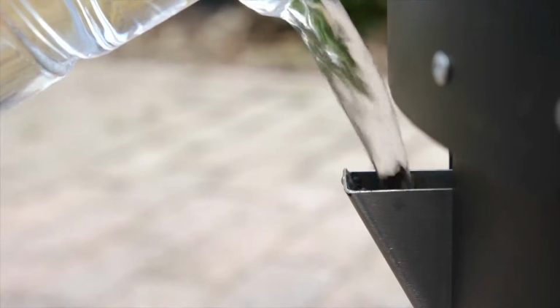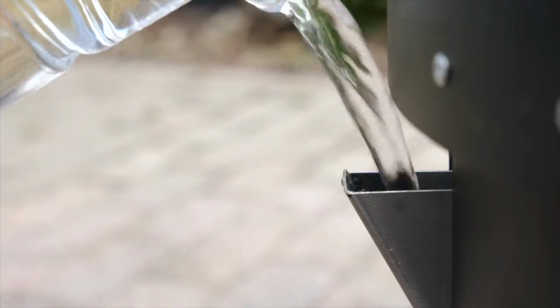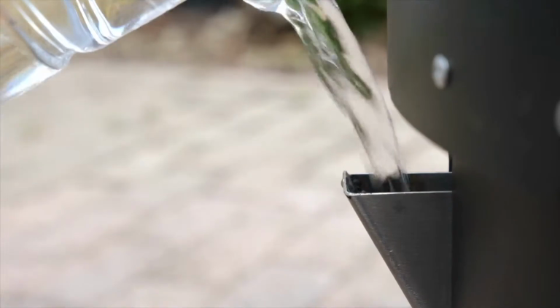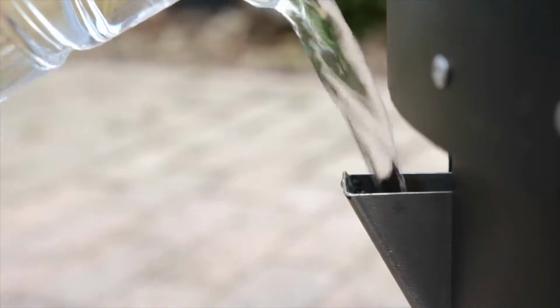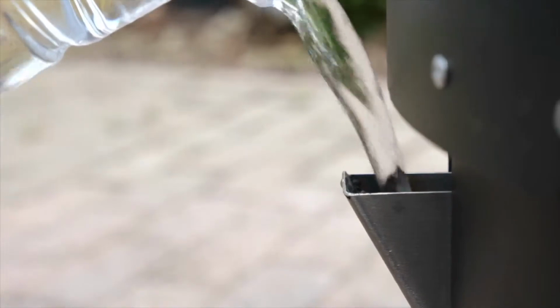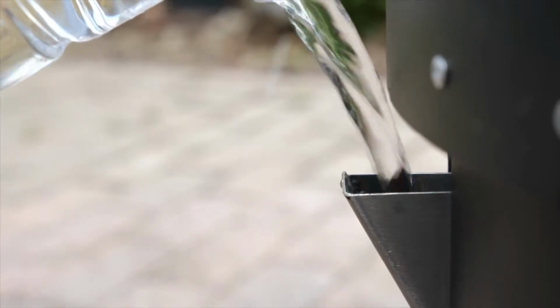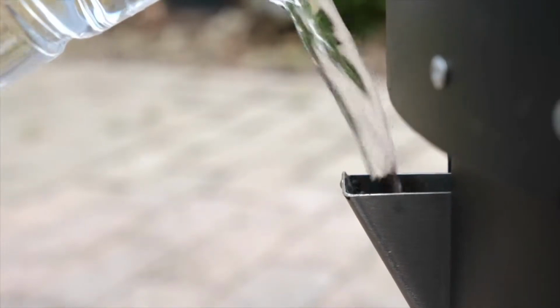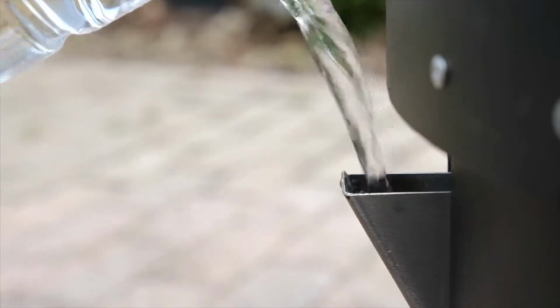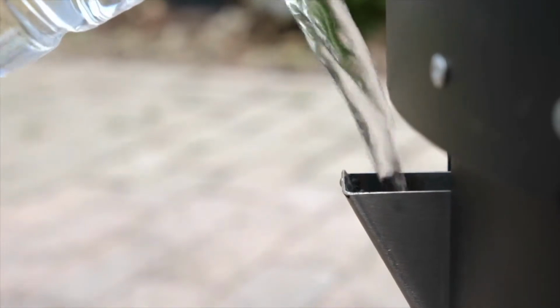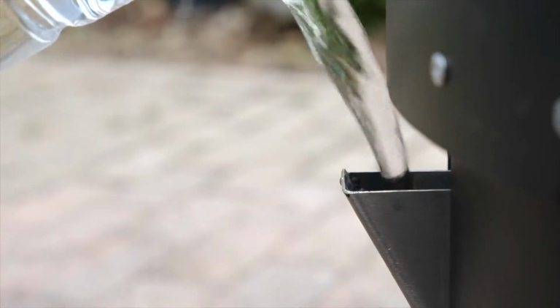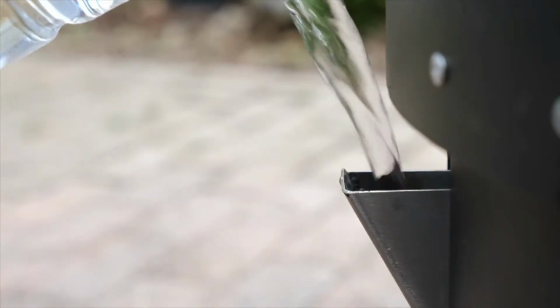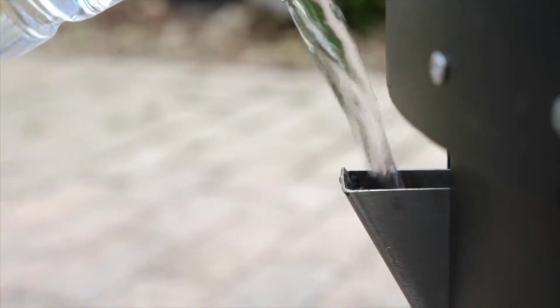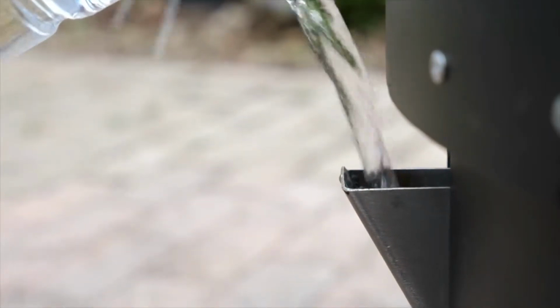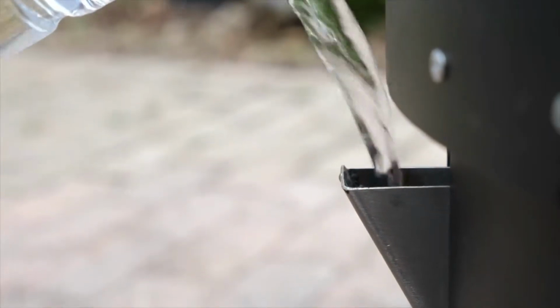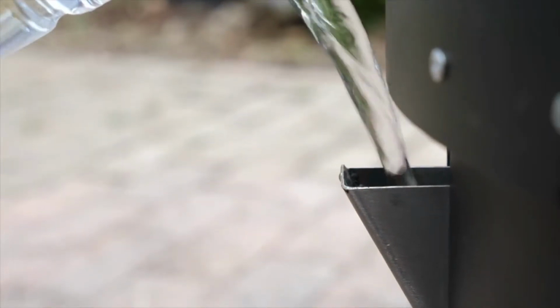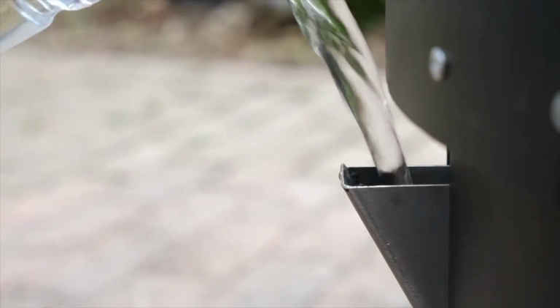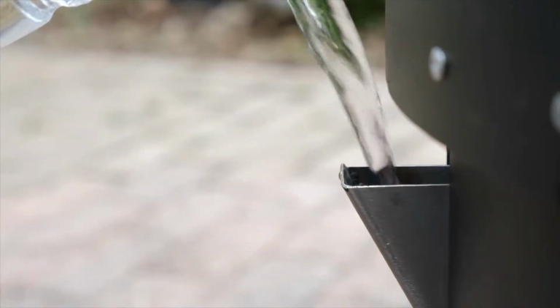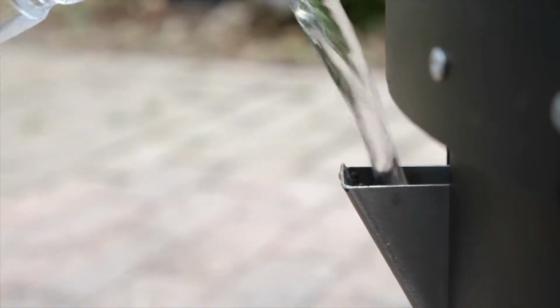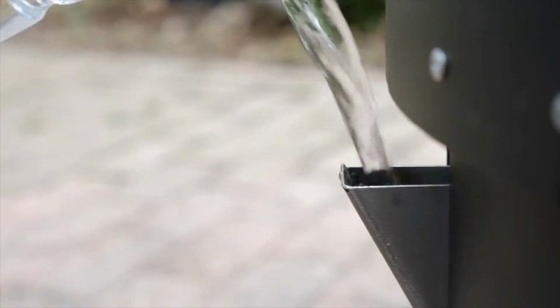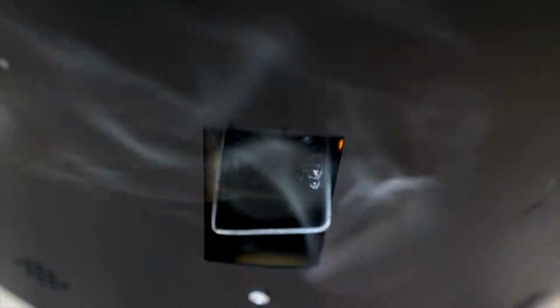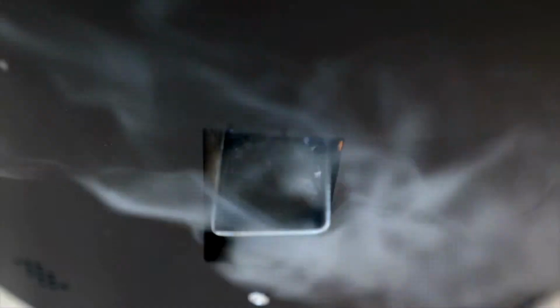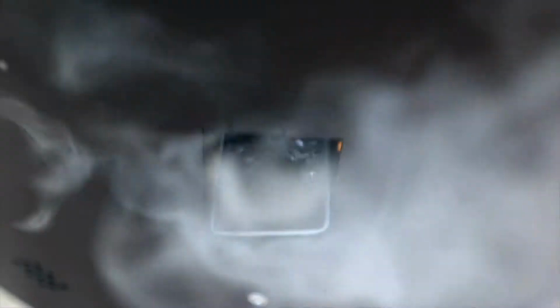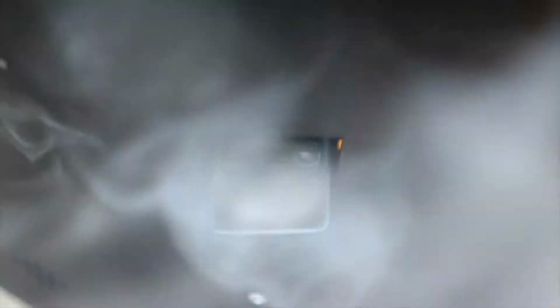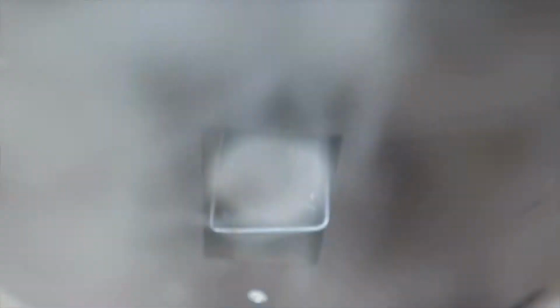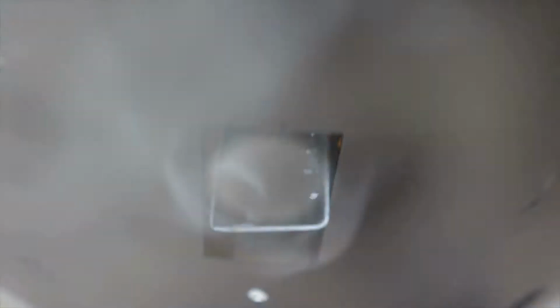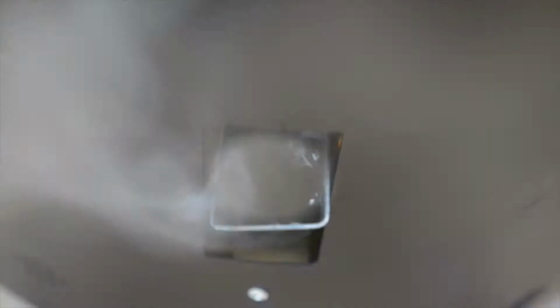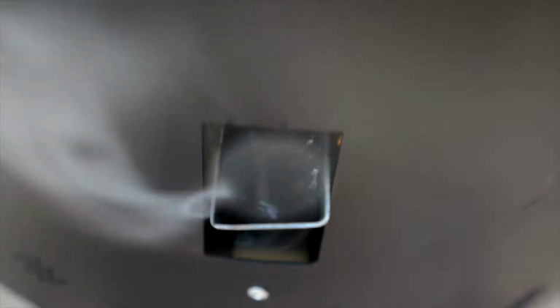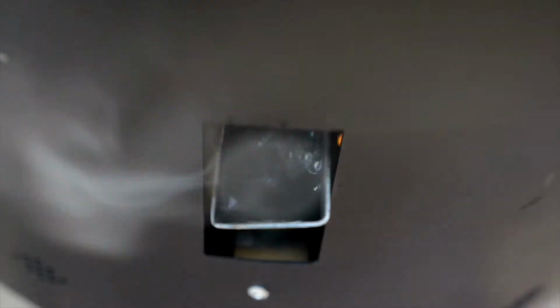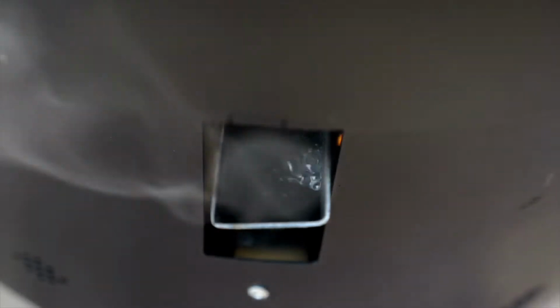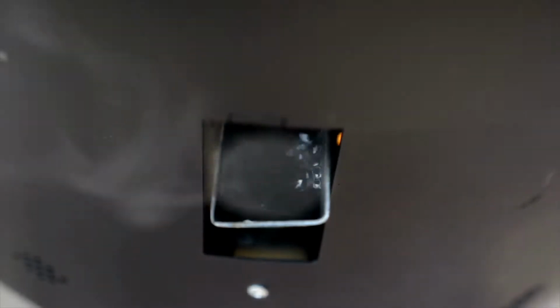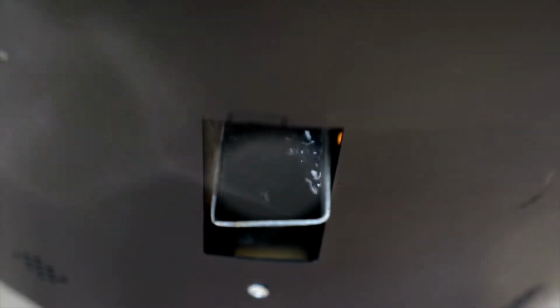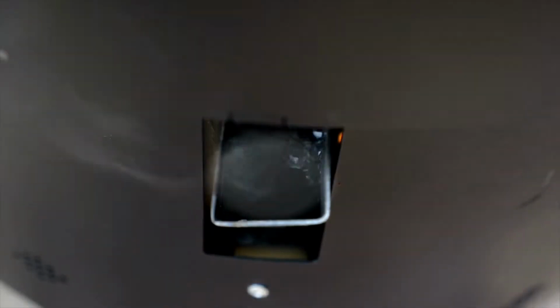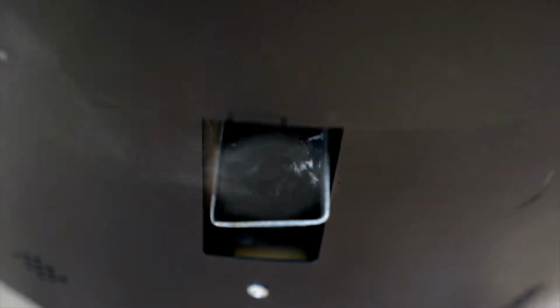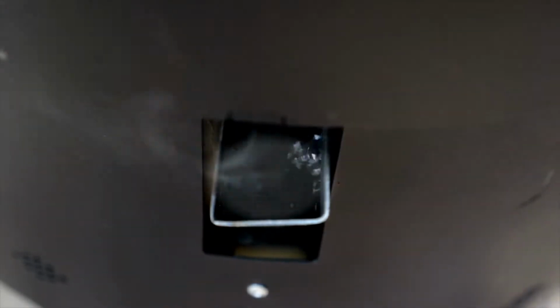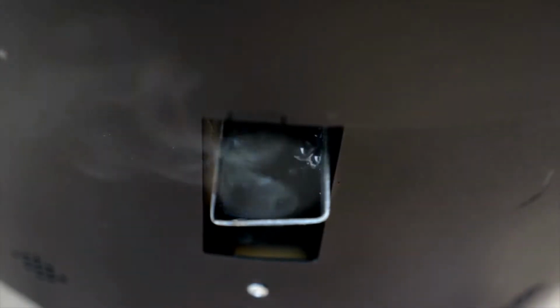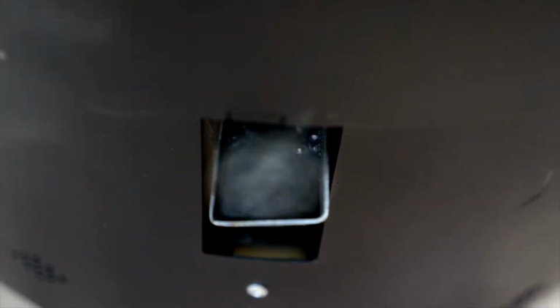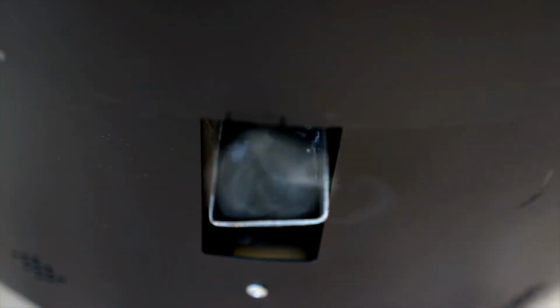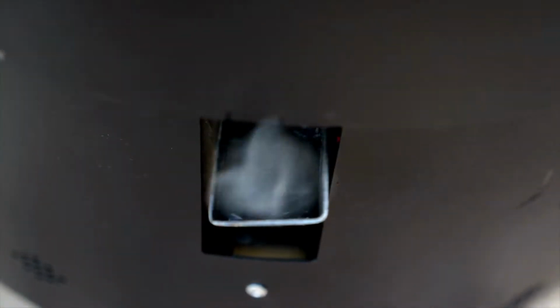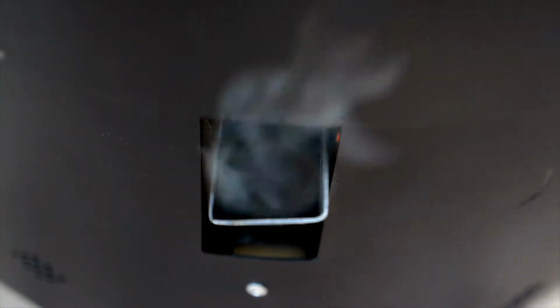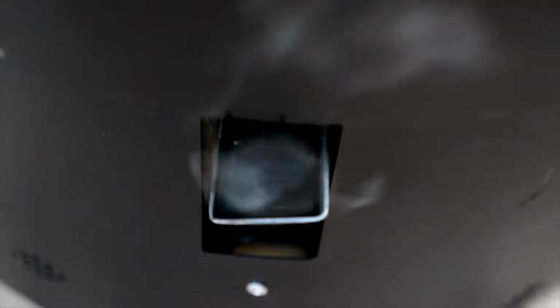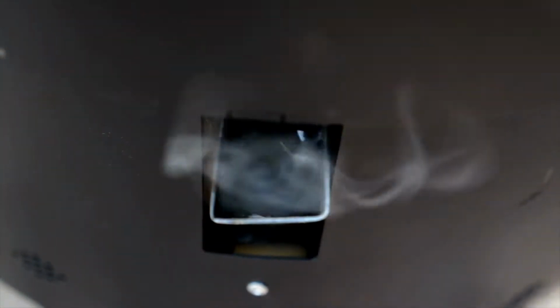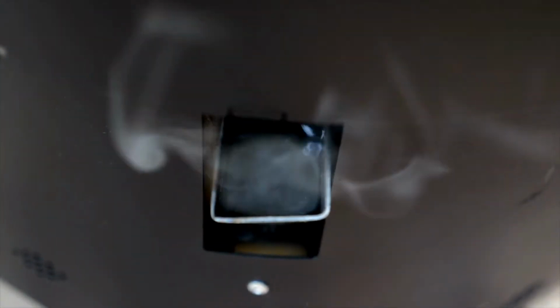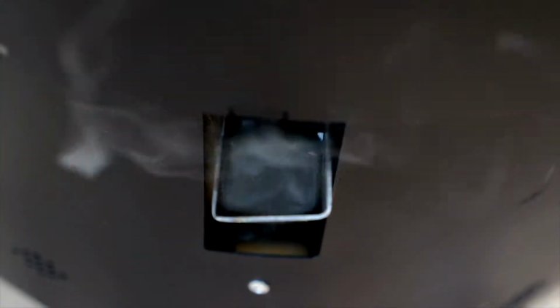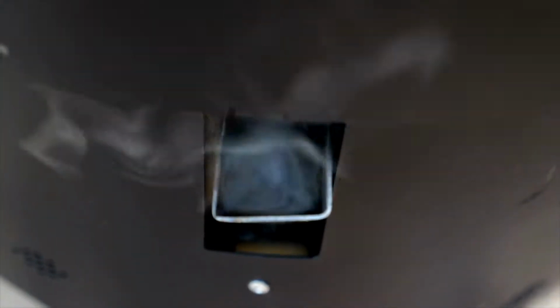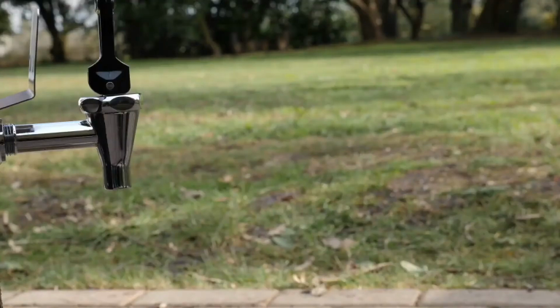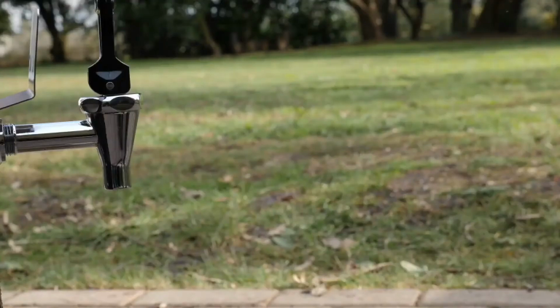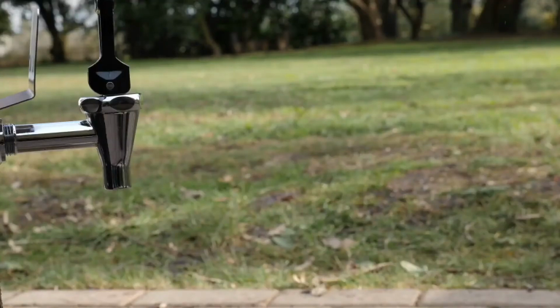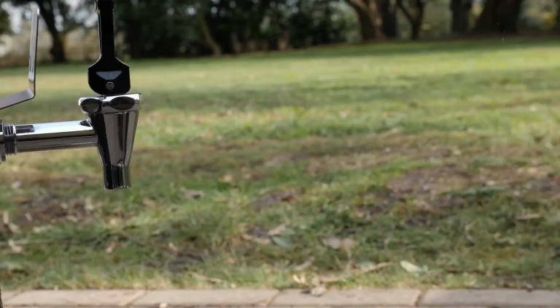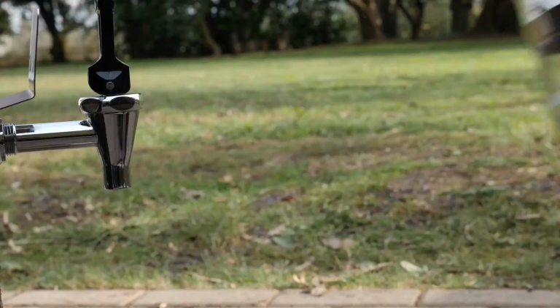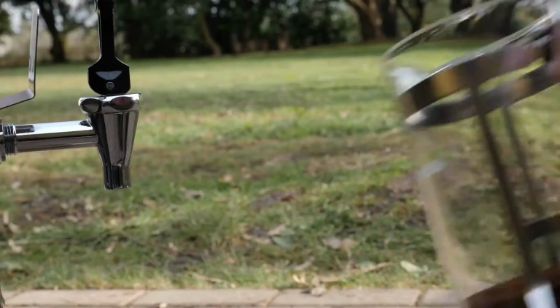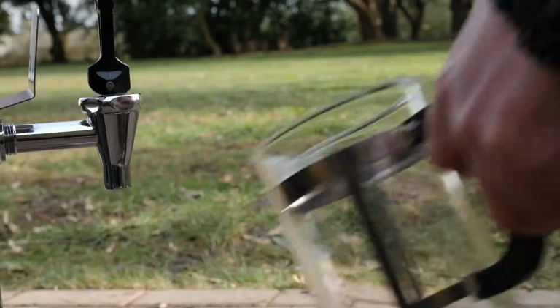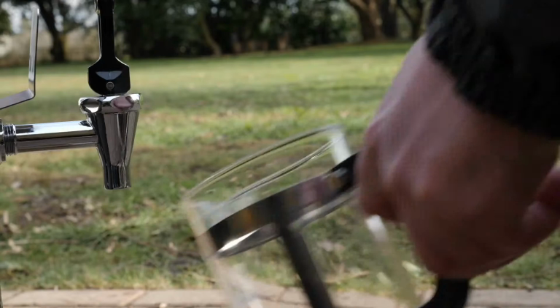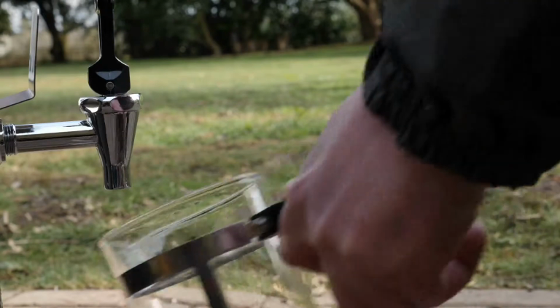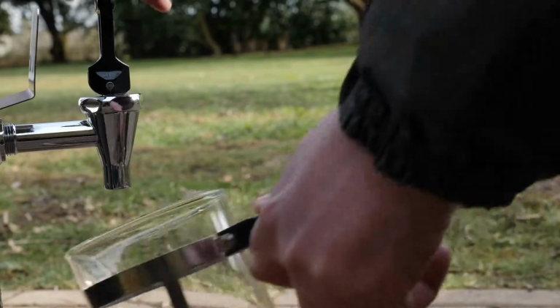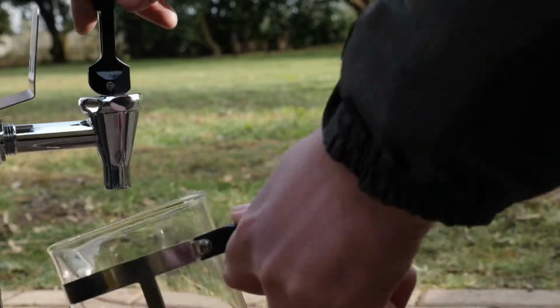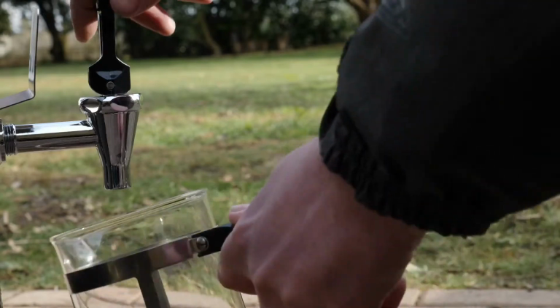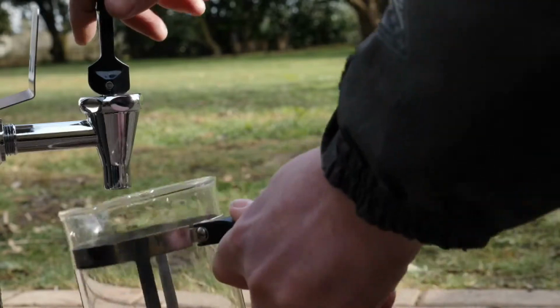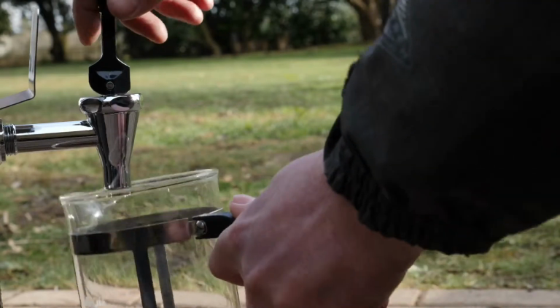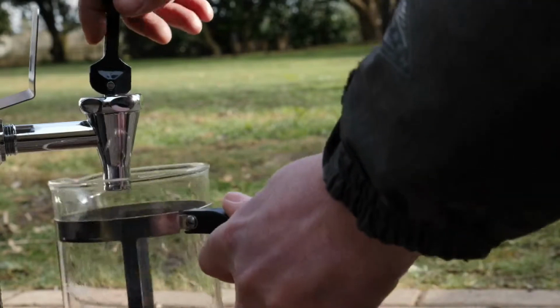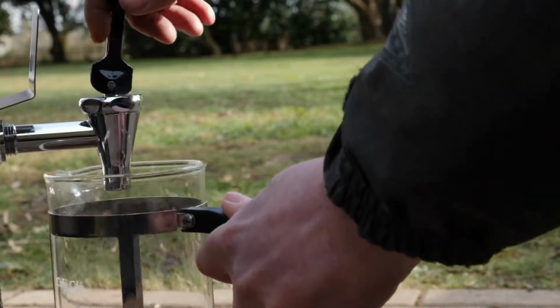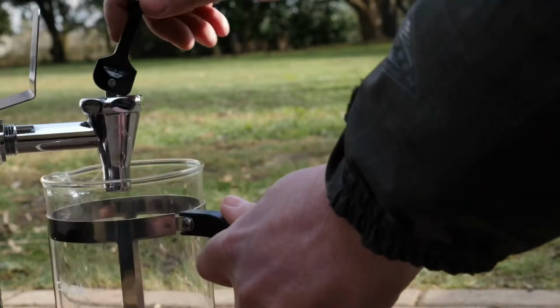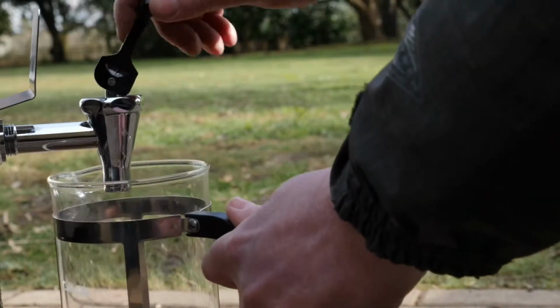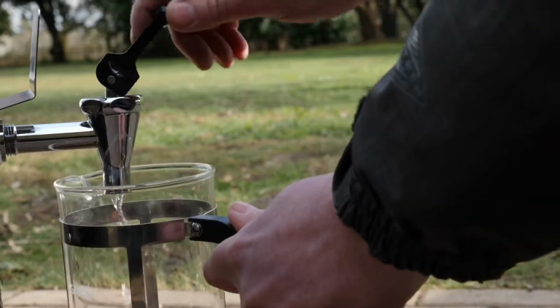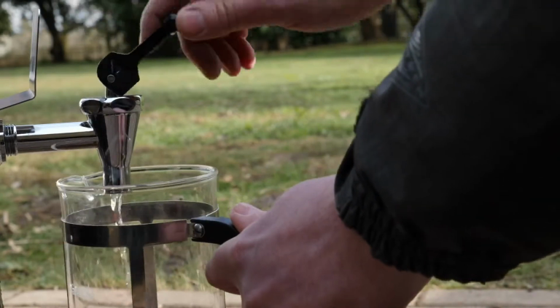Fancy a hot drink? Simply fill the side tank with water and in just minutes you can be enjoying a hot coffee.